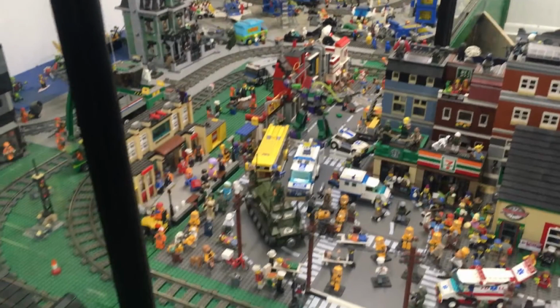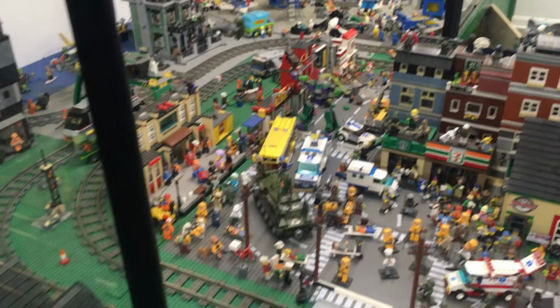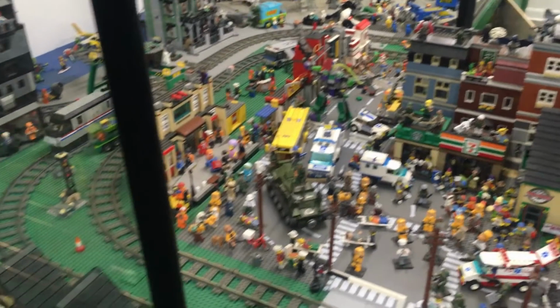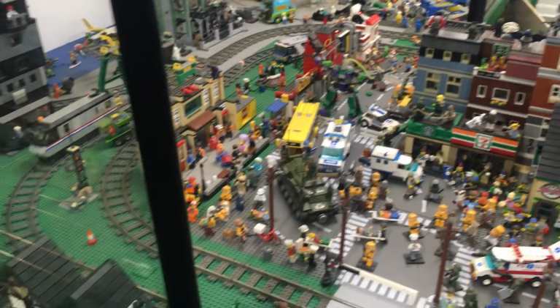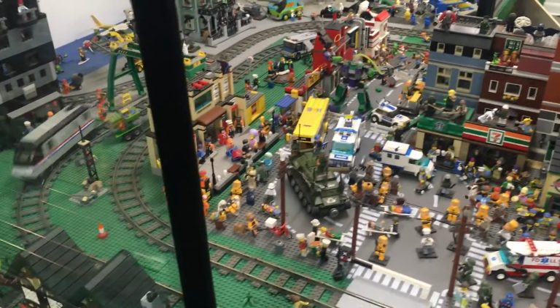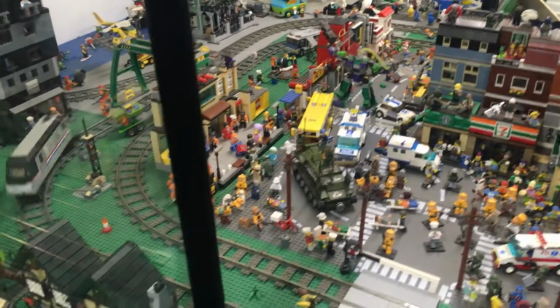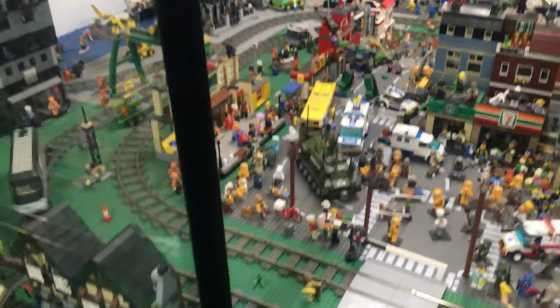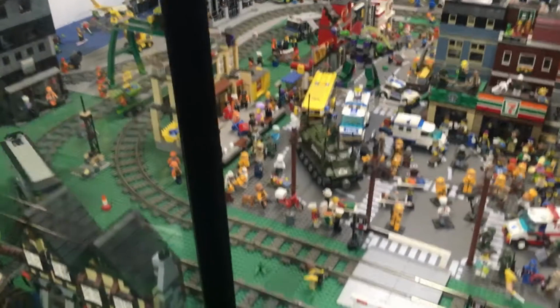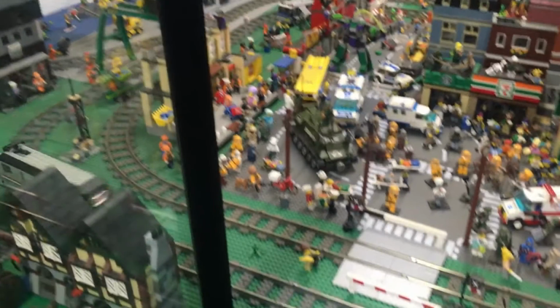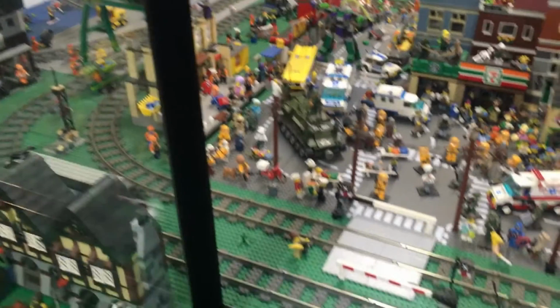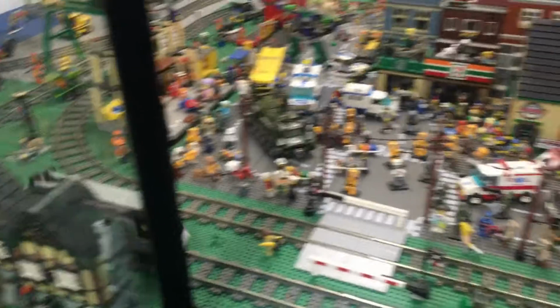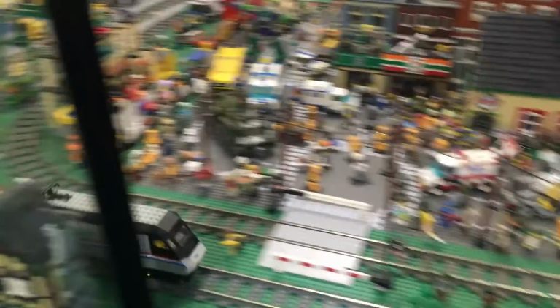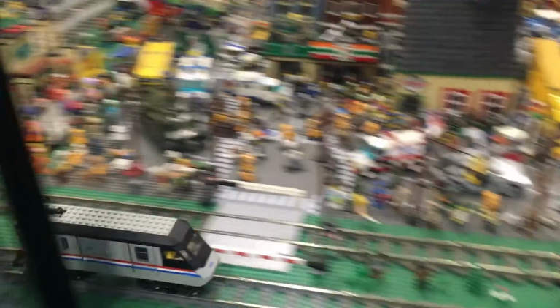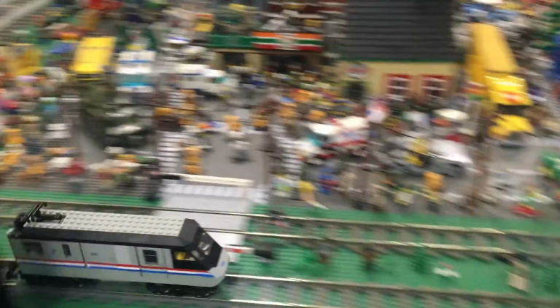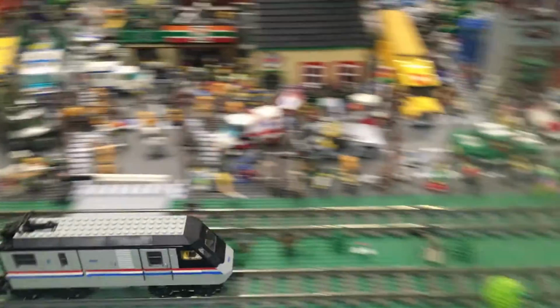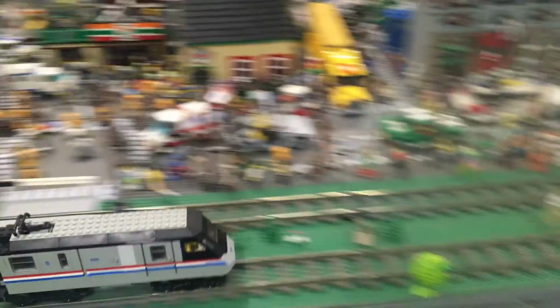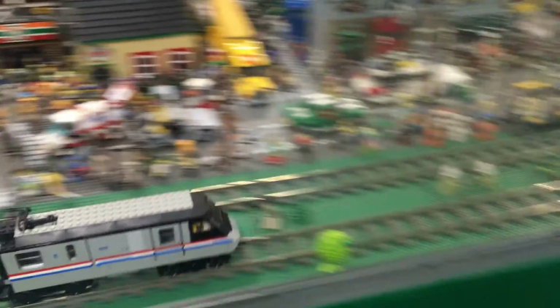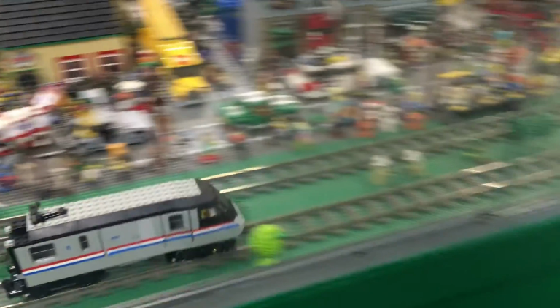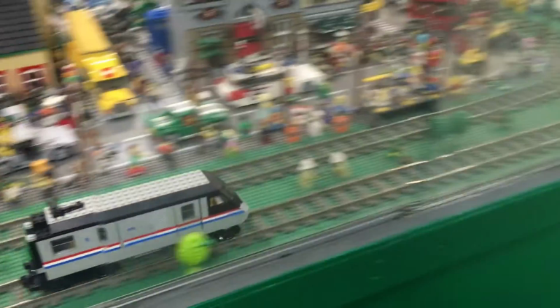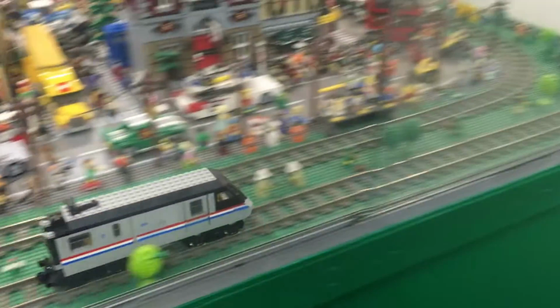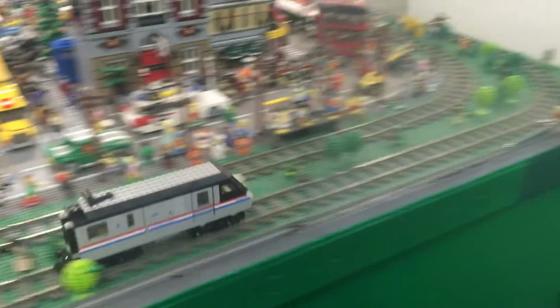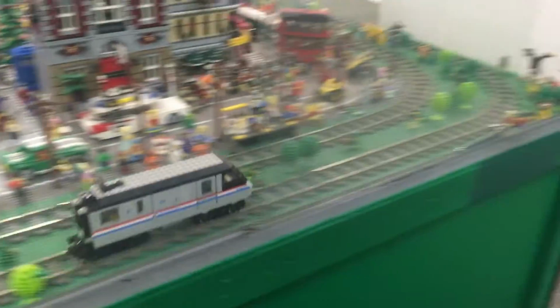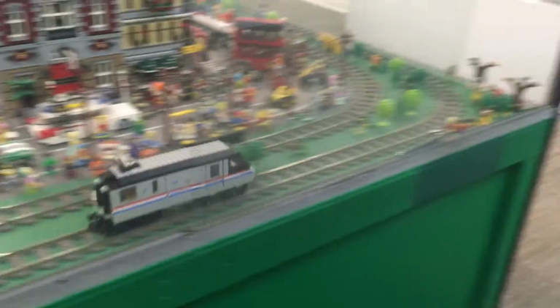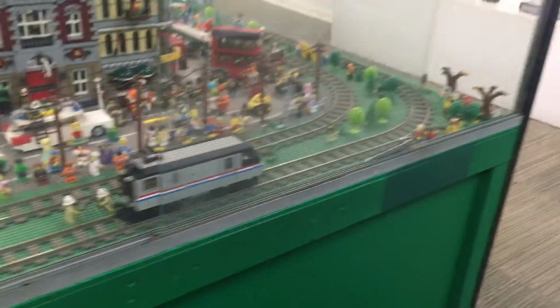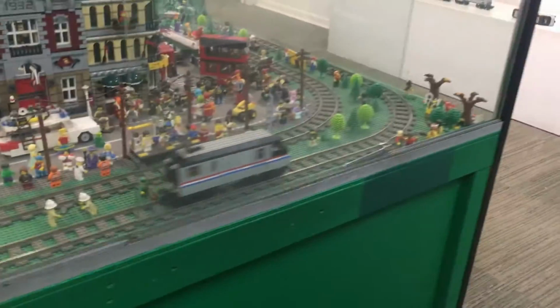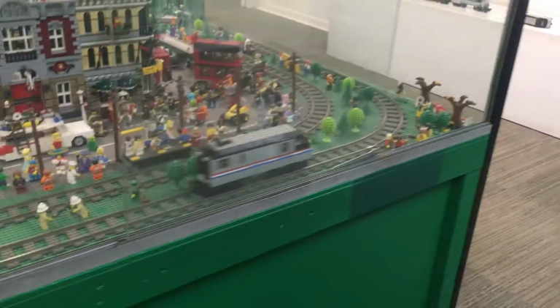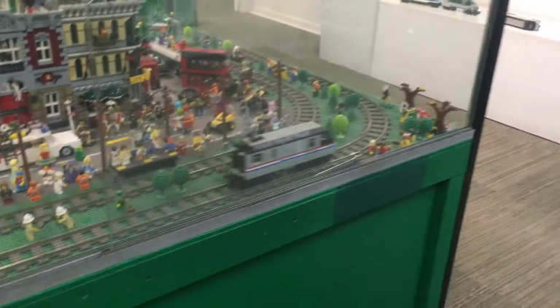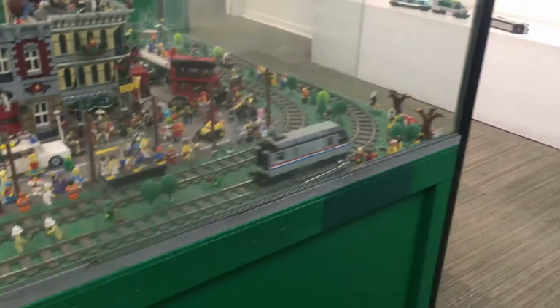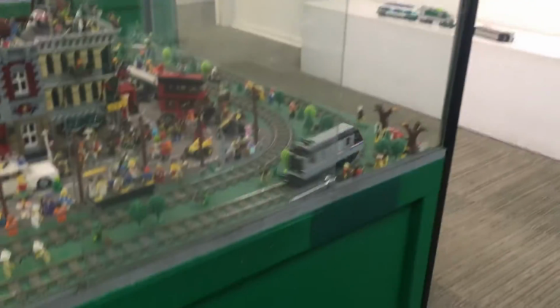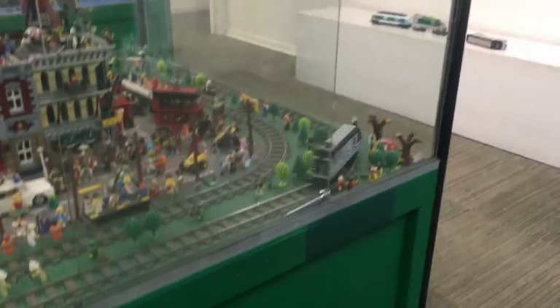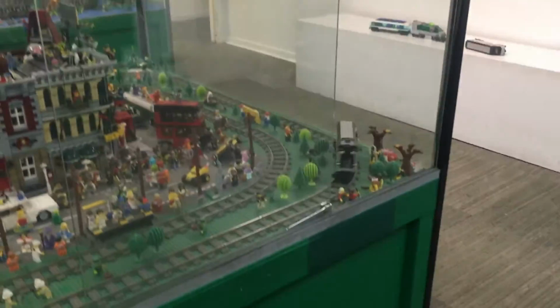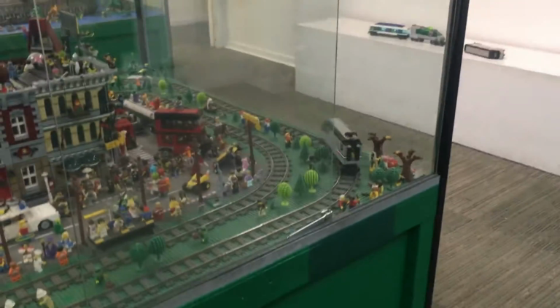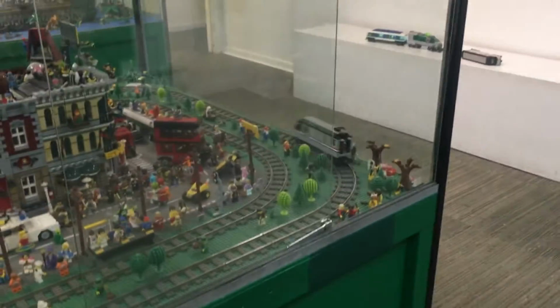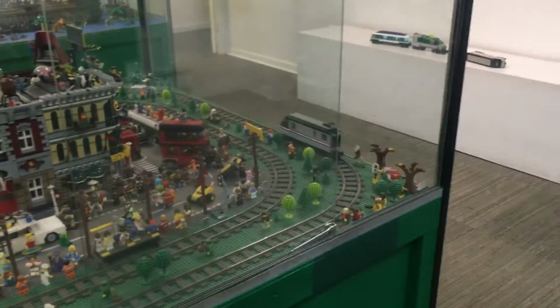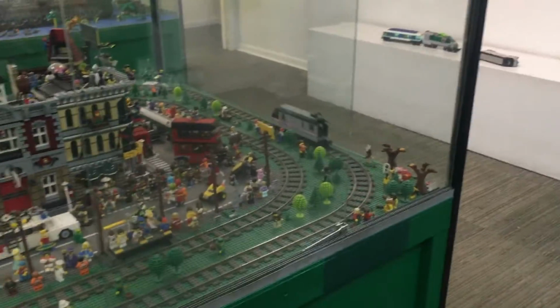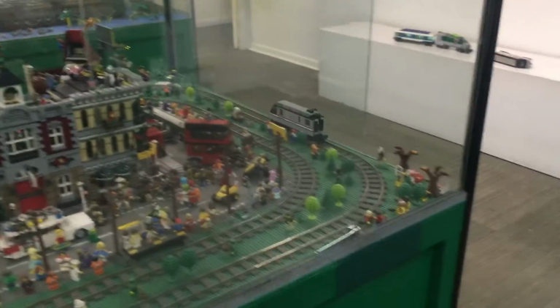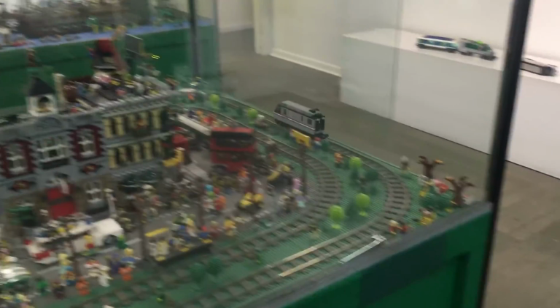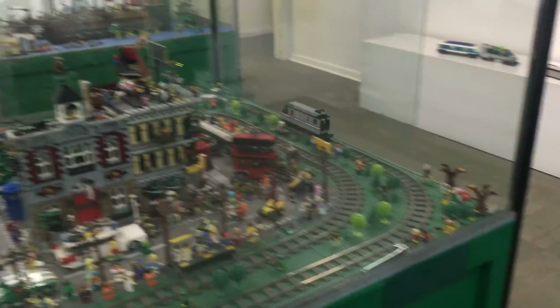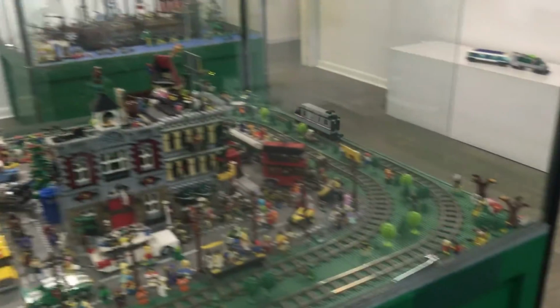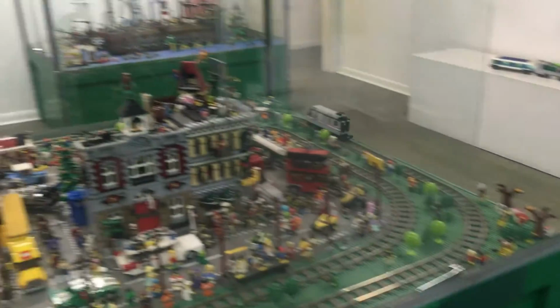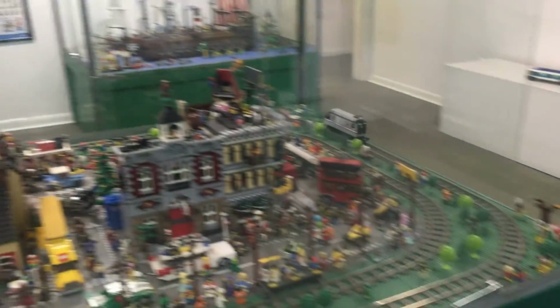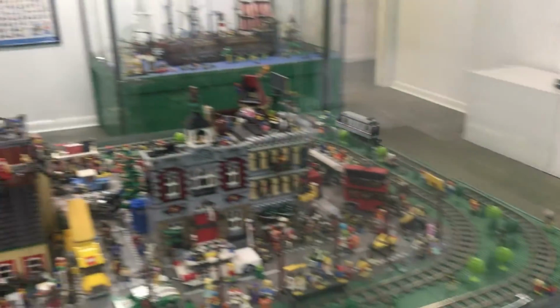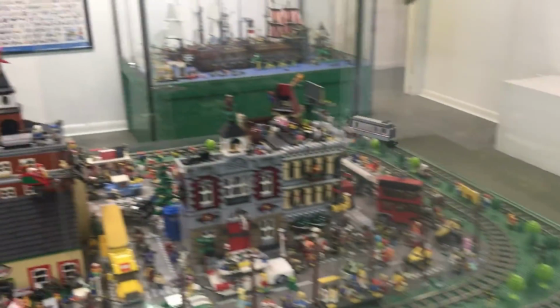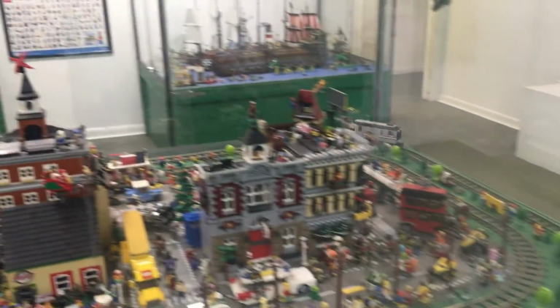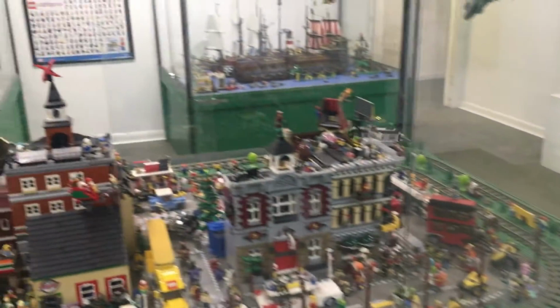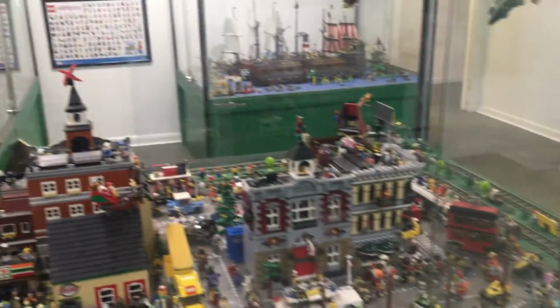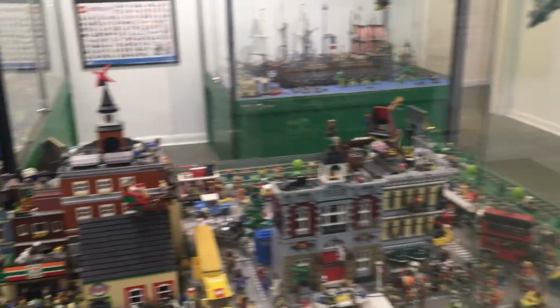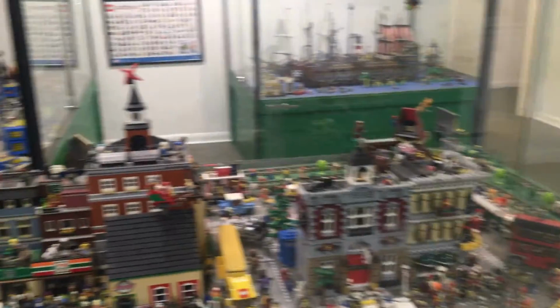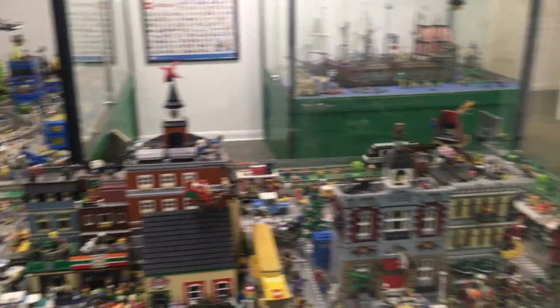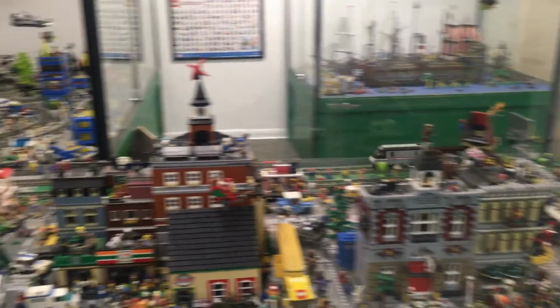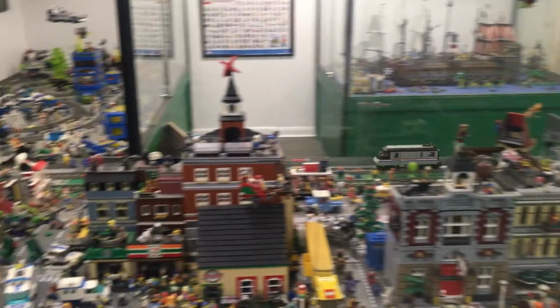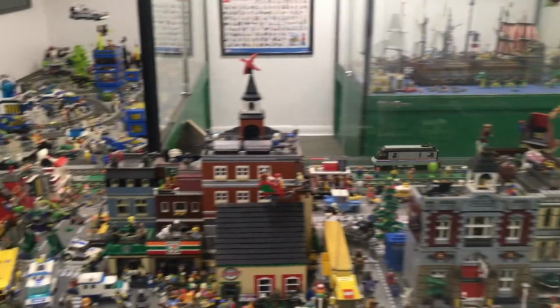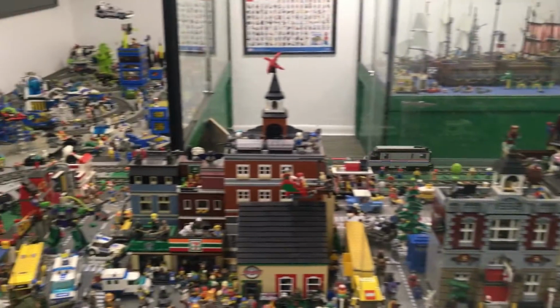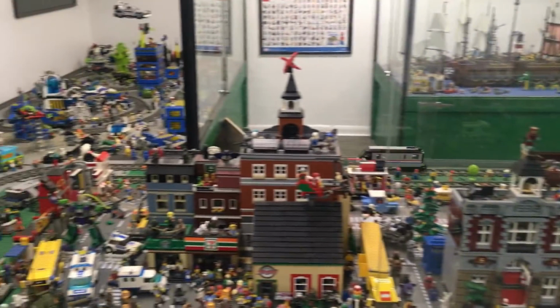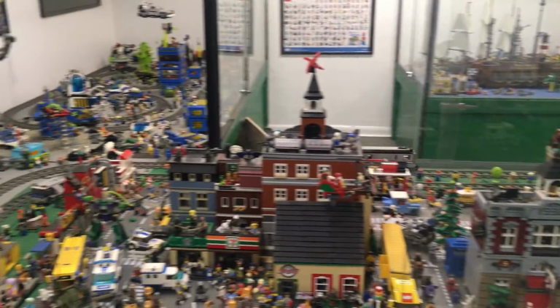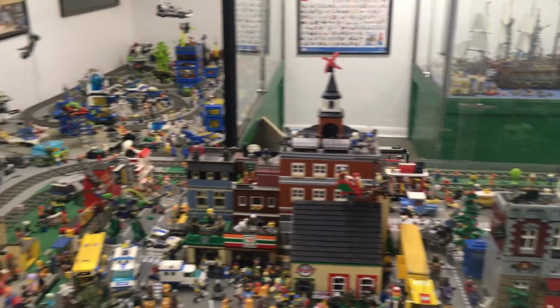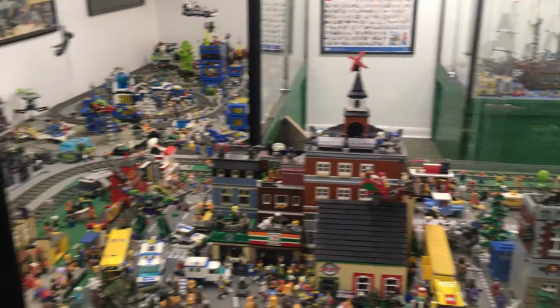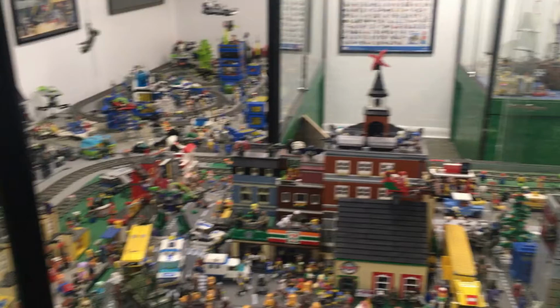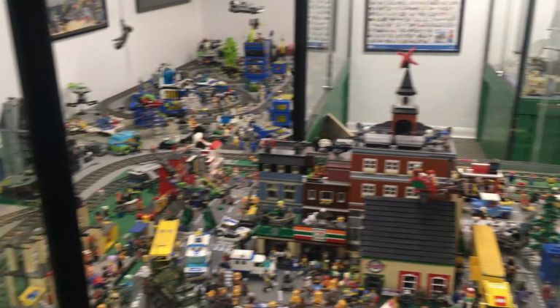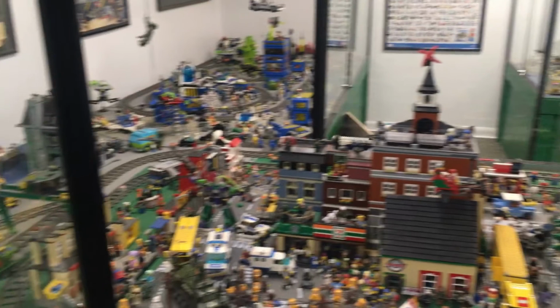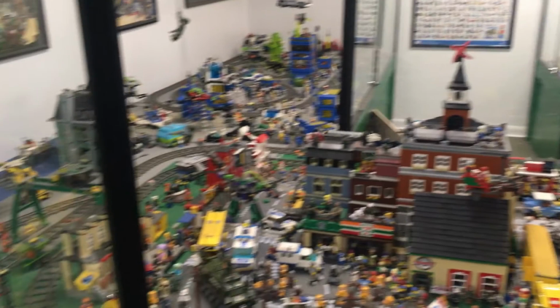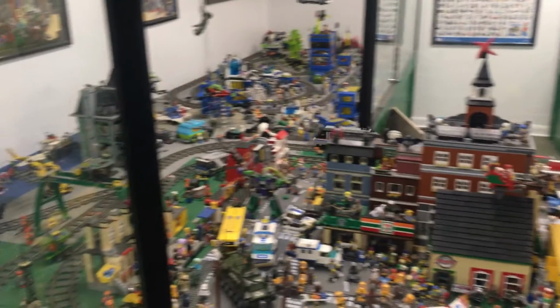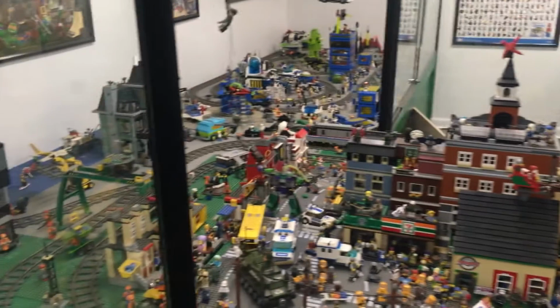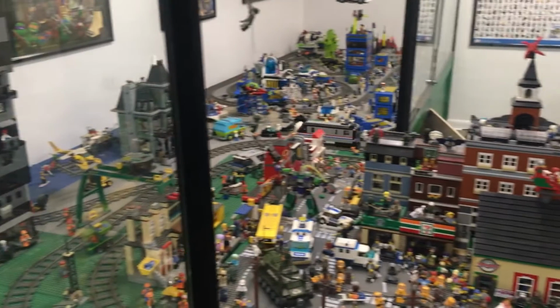But we have found a workaround — a way to buy the new battery-oriented motors and convert them to track power. Let's see how we did it.